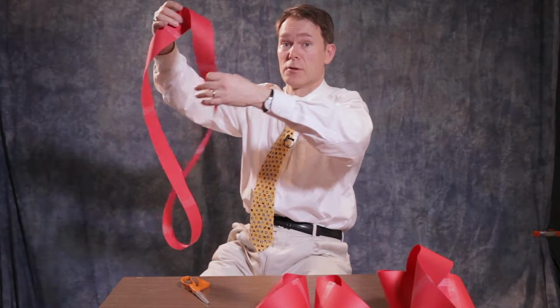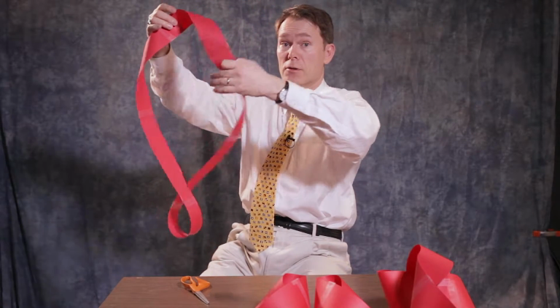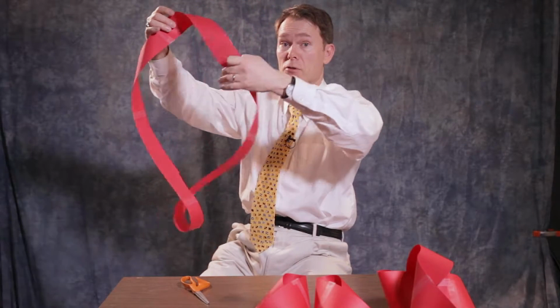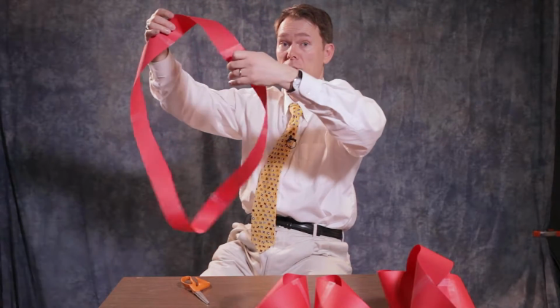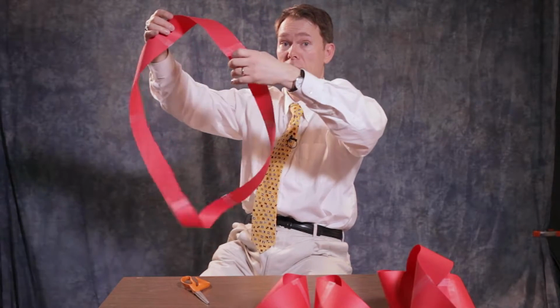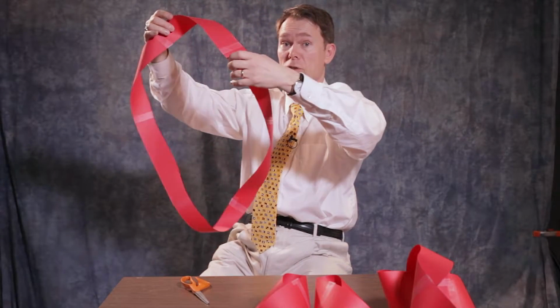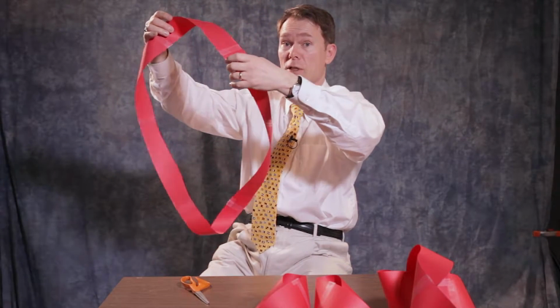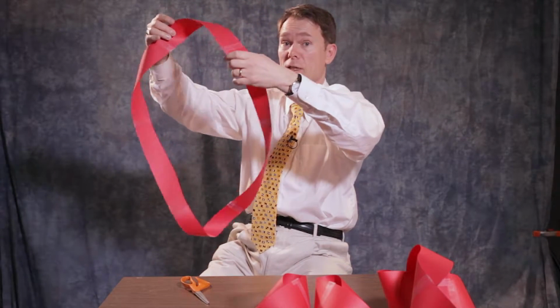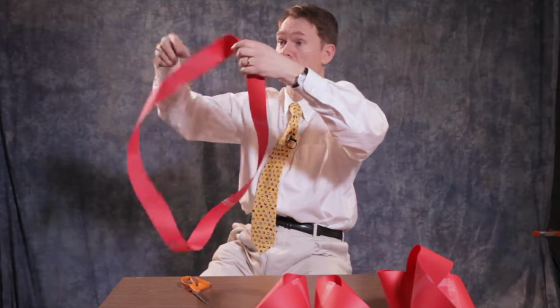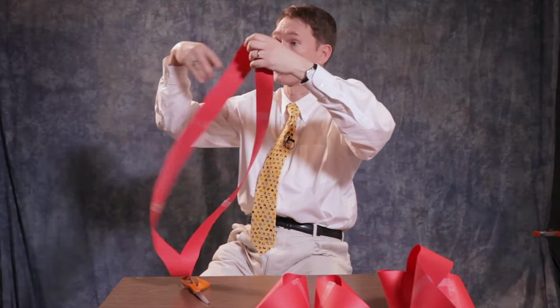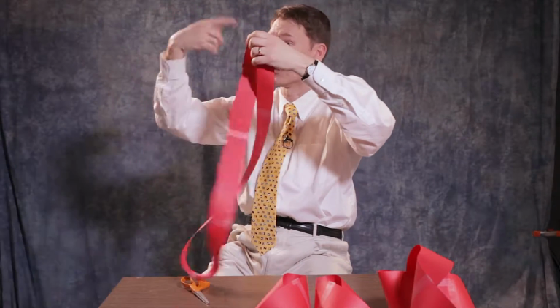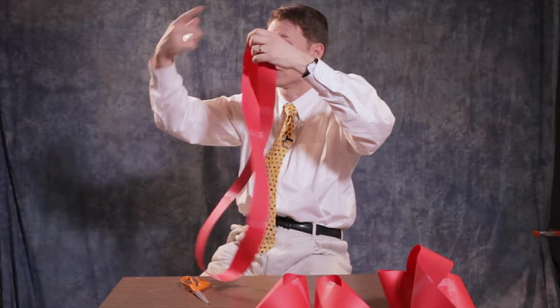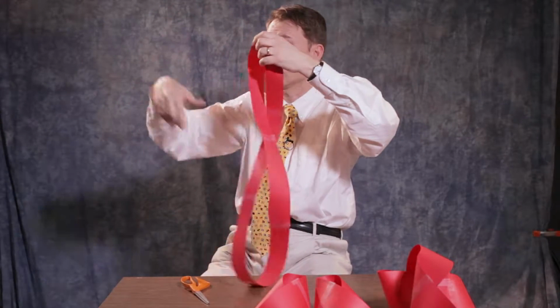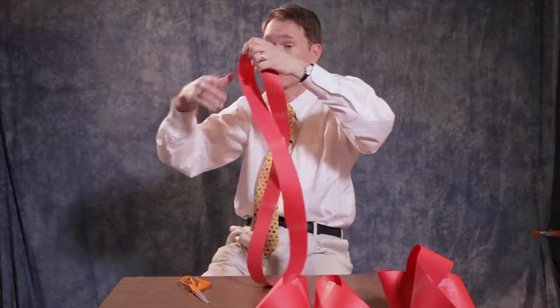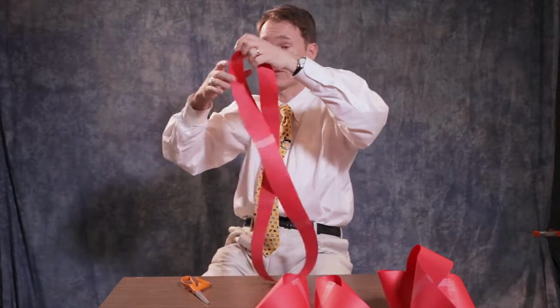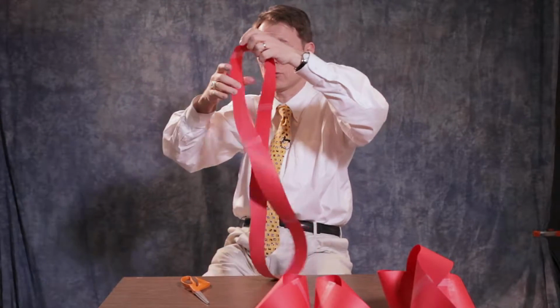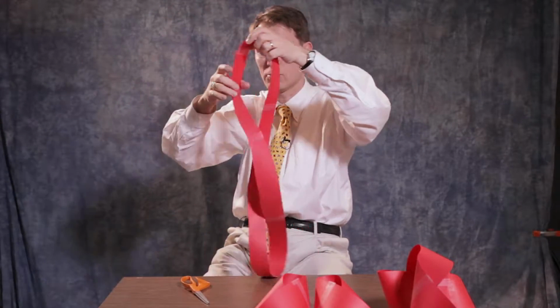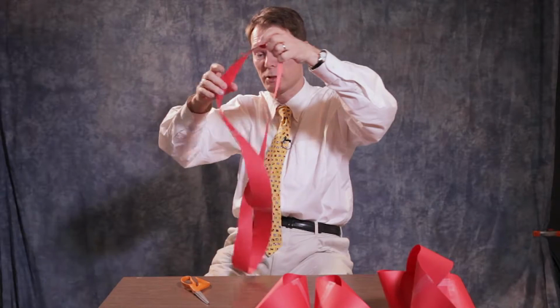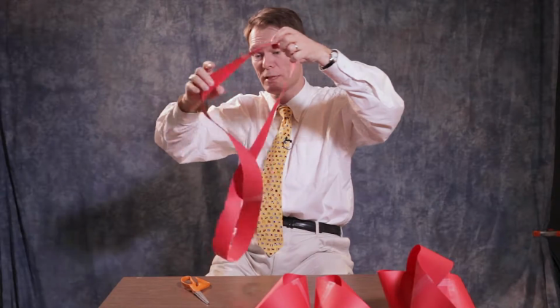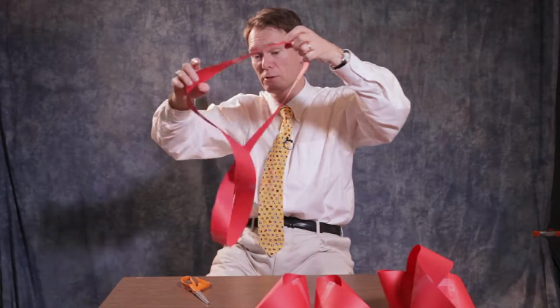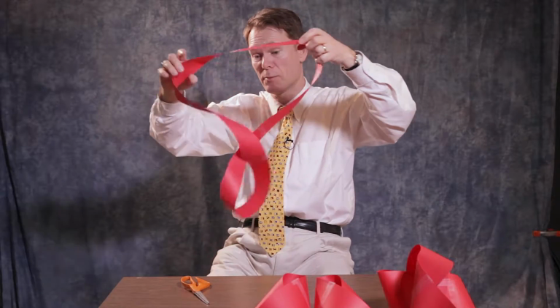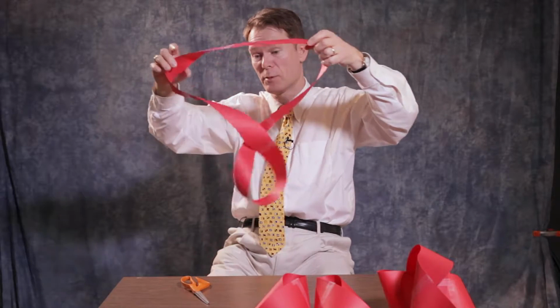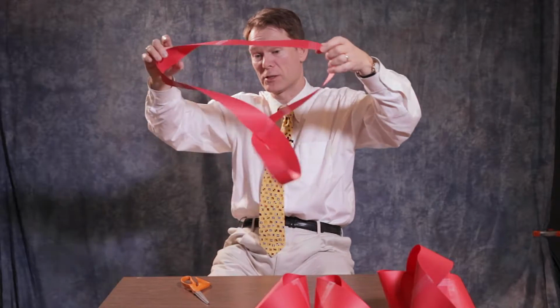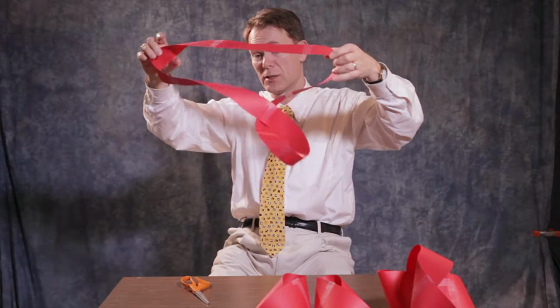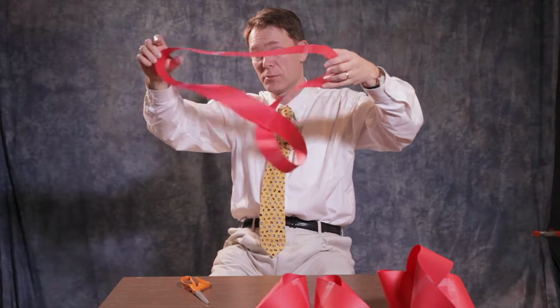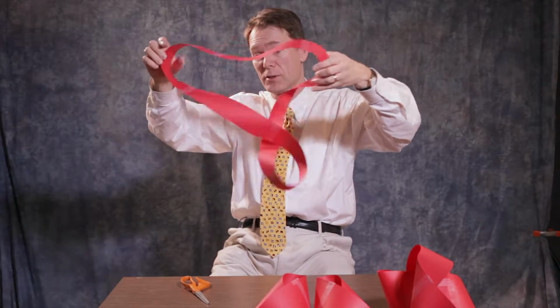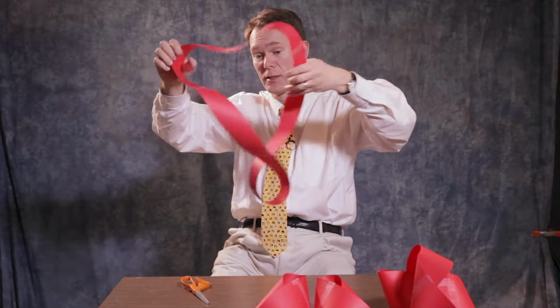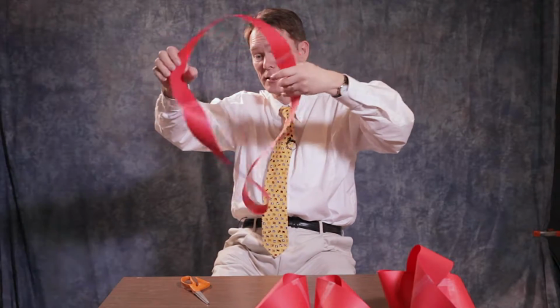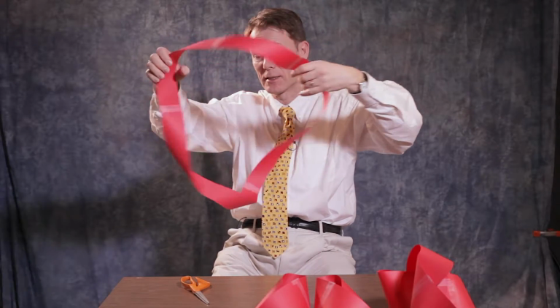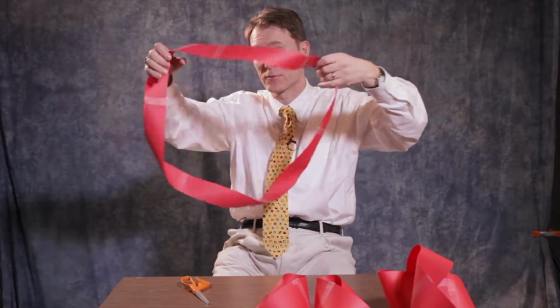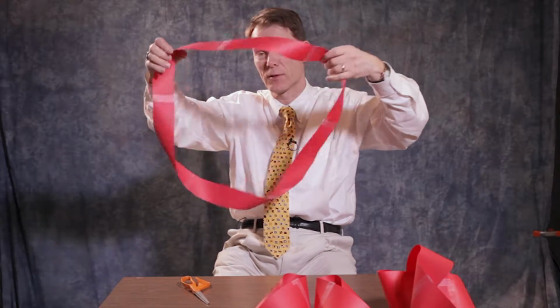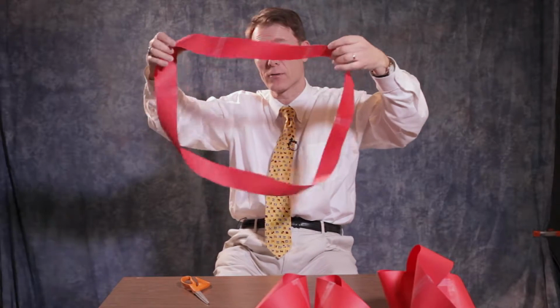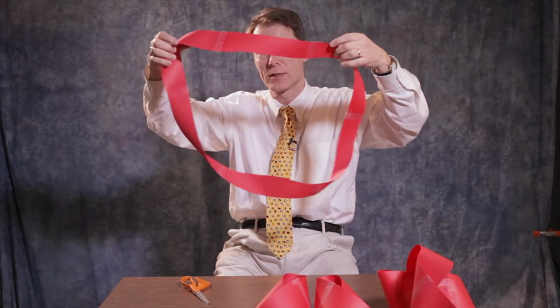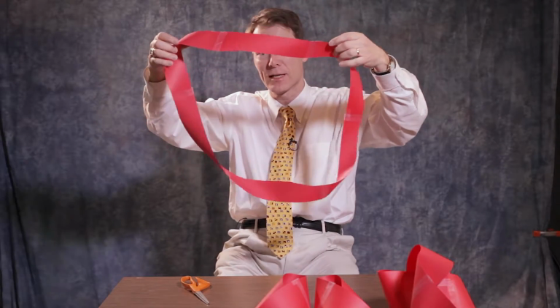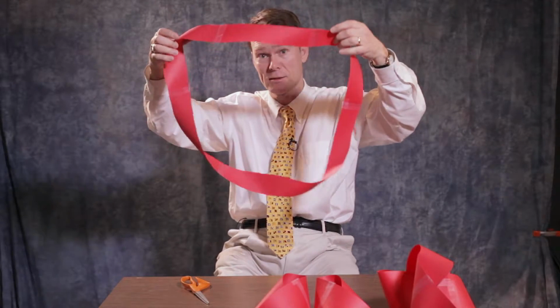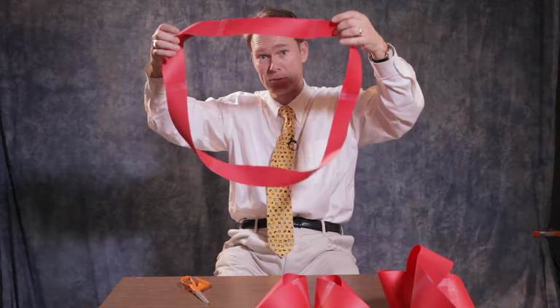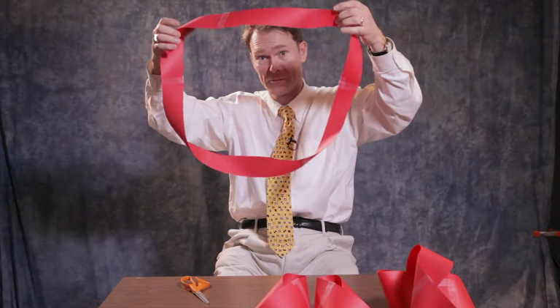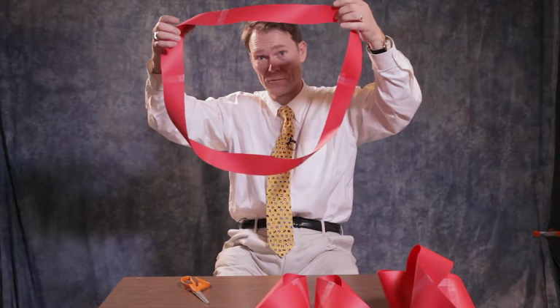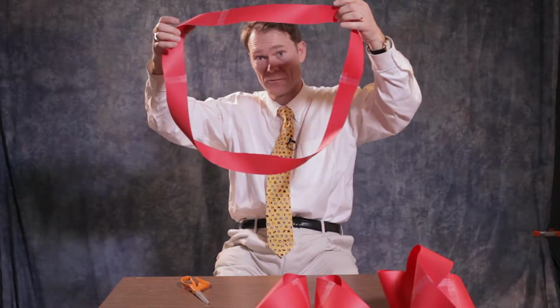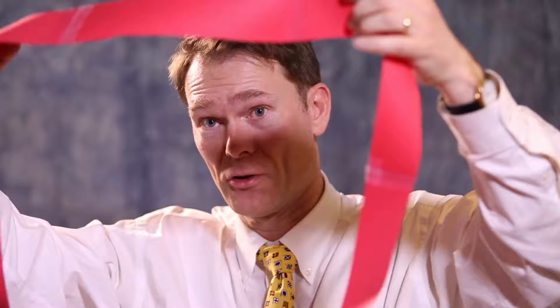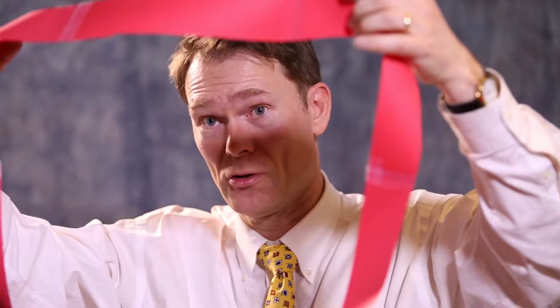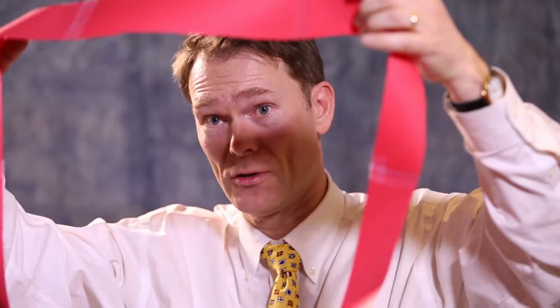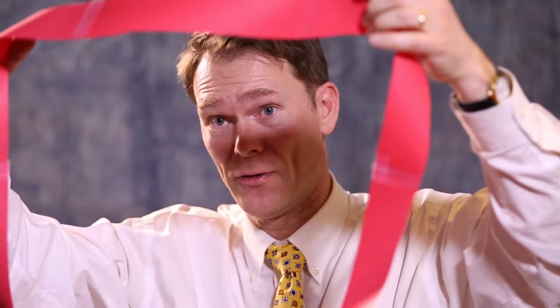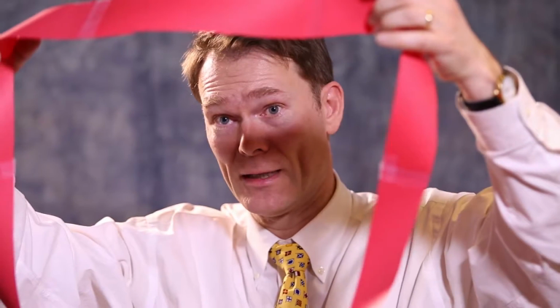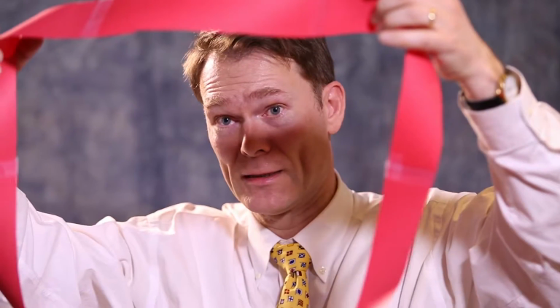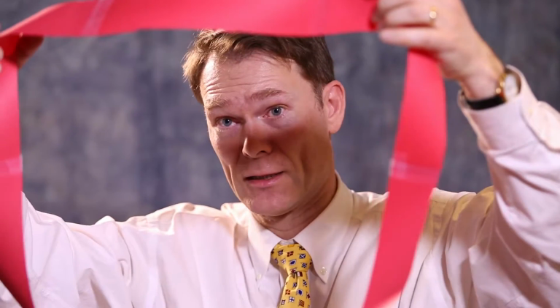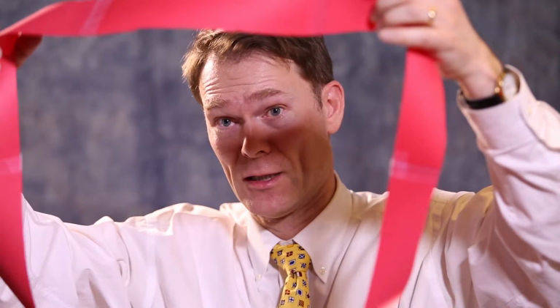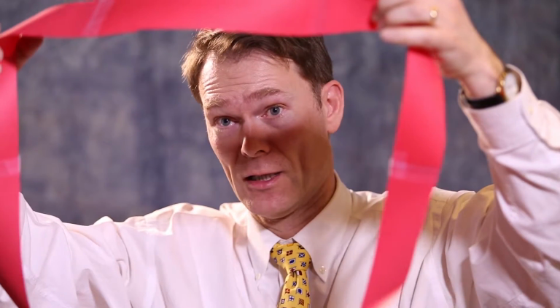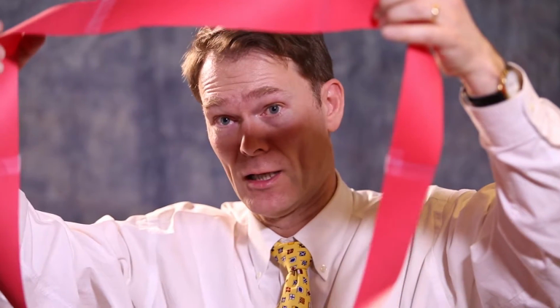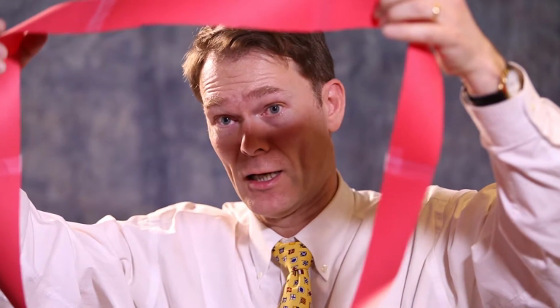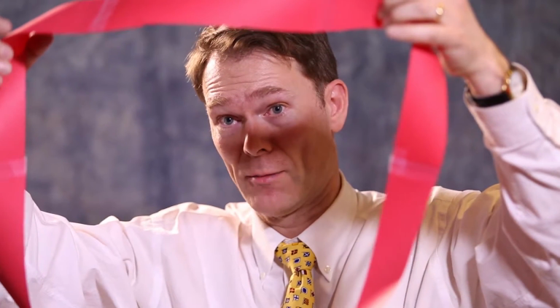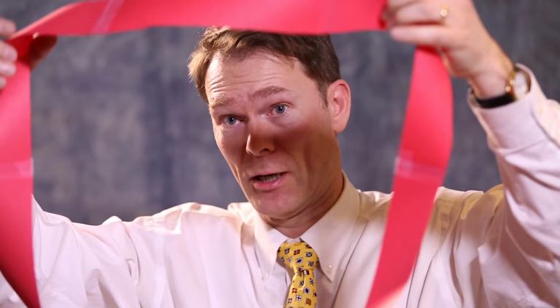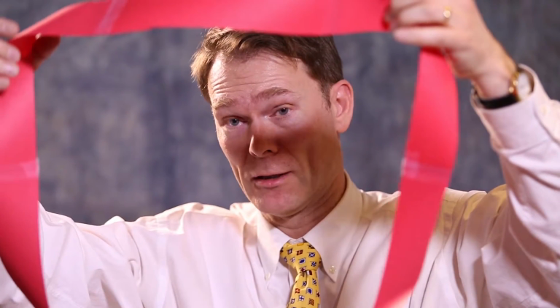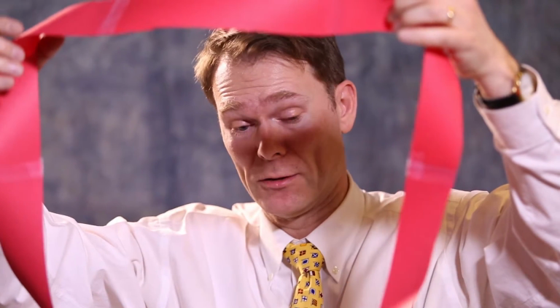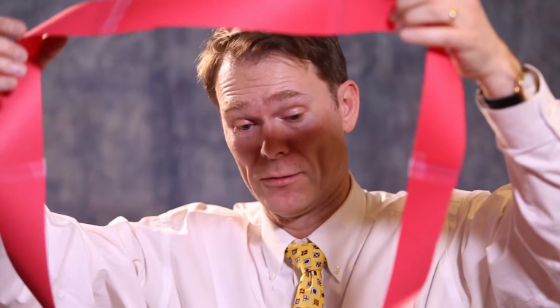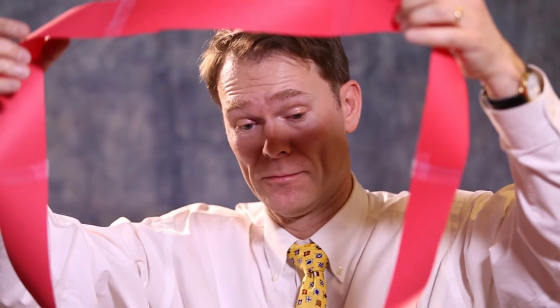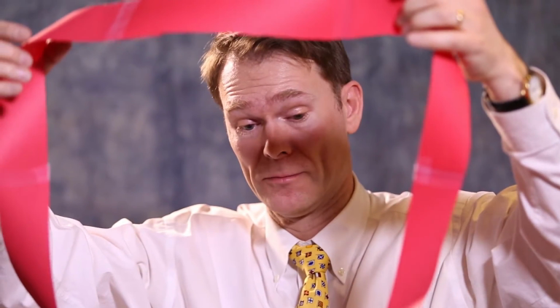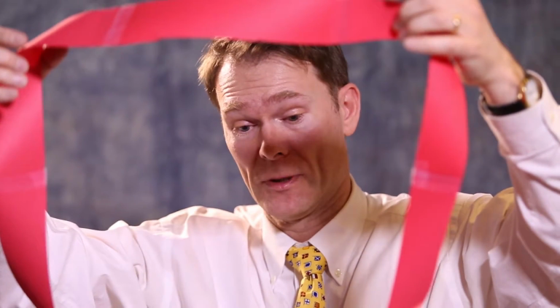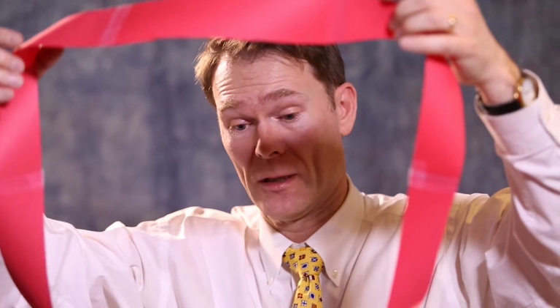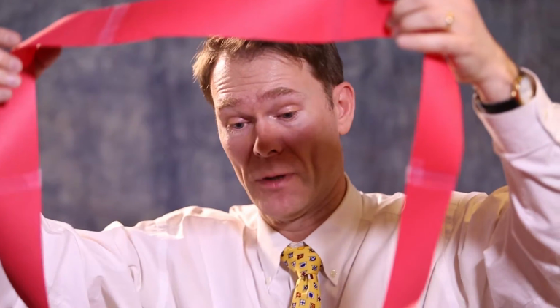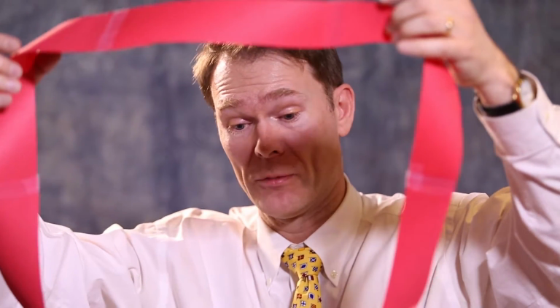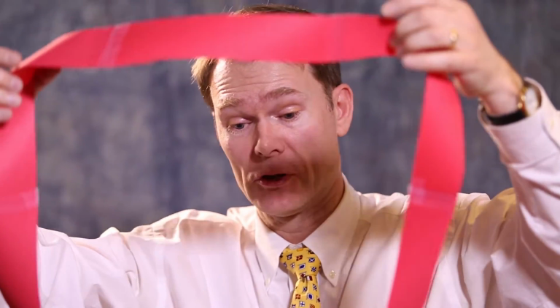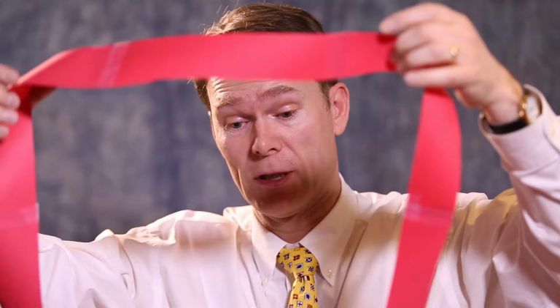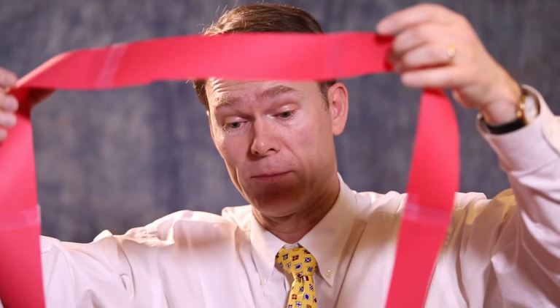Usually in a cylinder you cut it through and you get two pieces, but here you get one big strip. This is one of the nice, curious things about a Möbius strip.